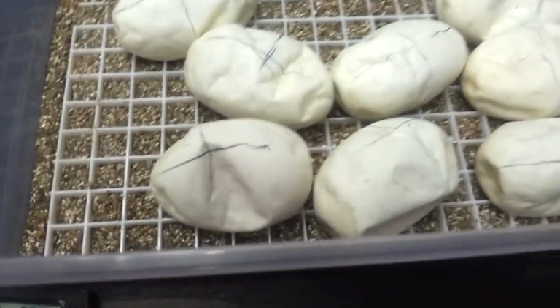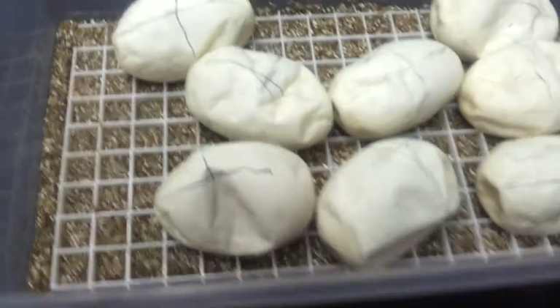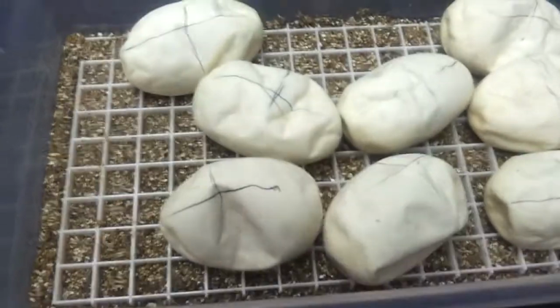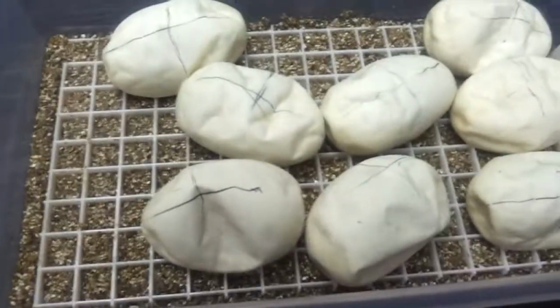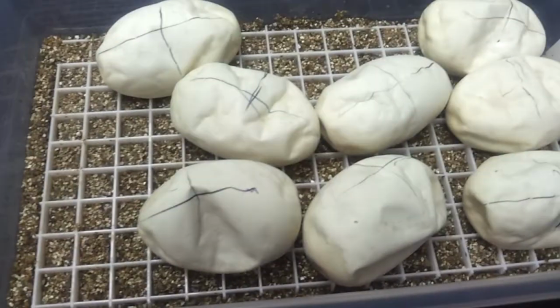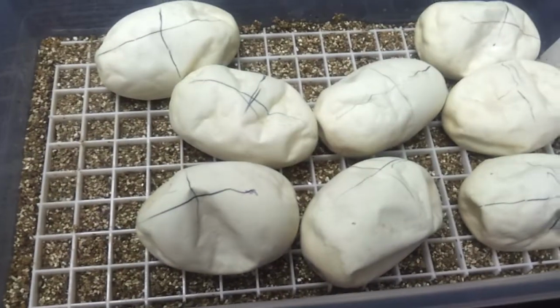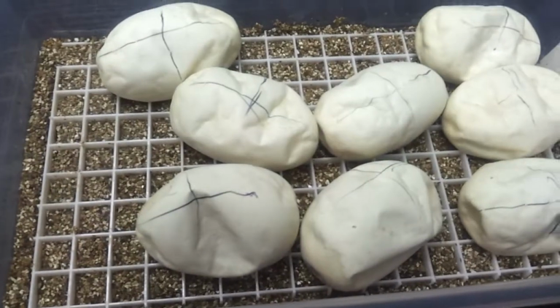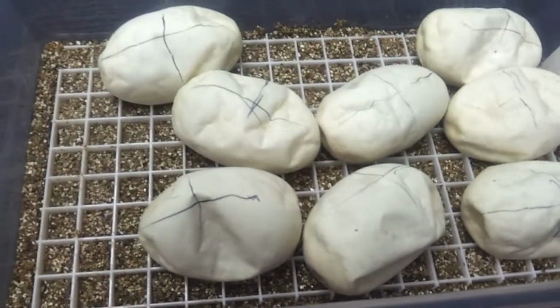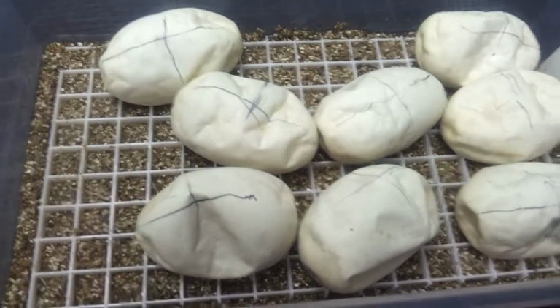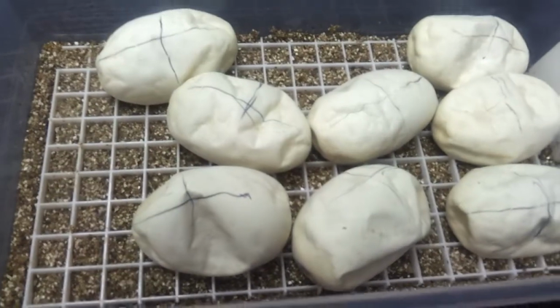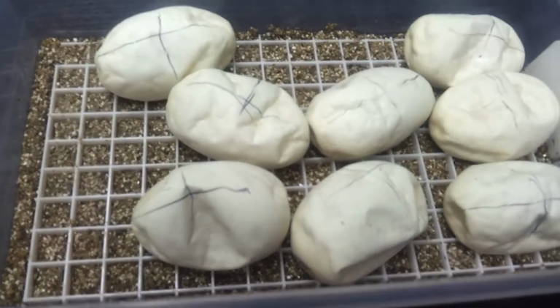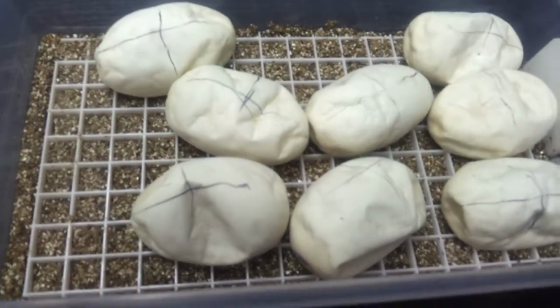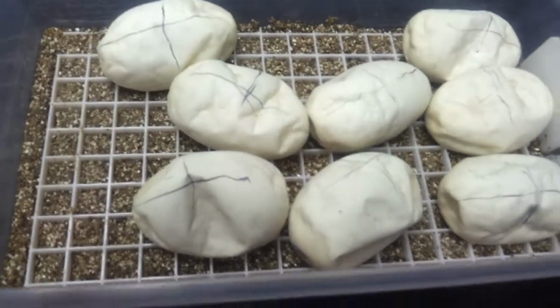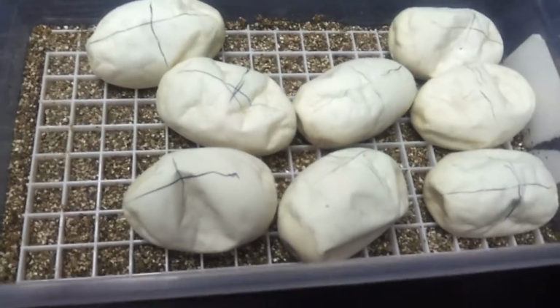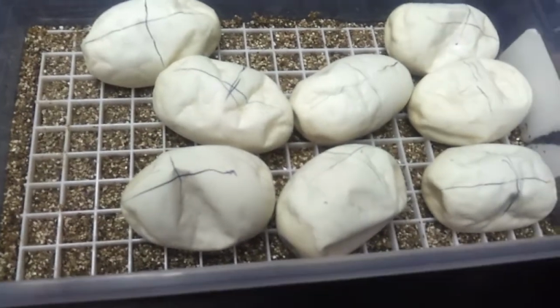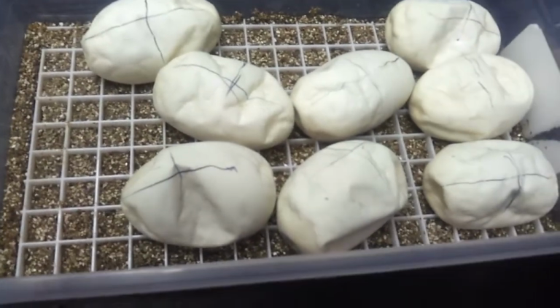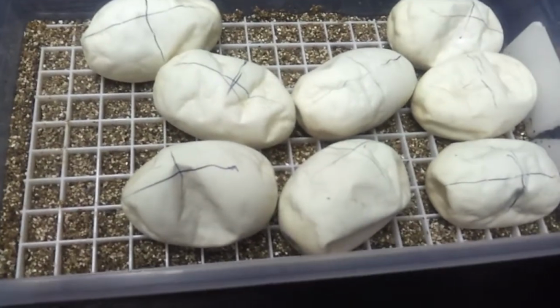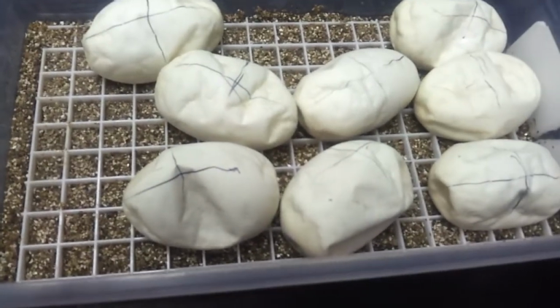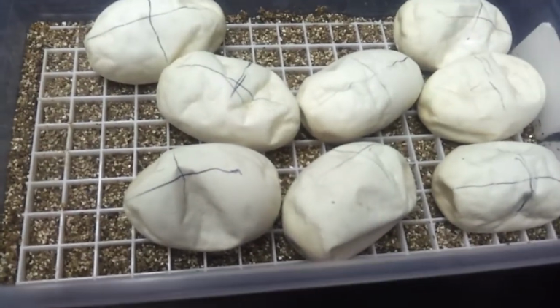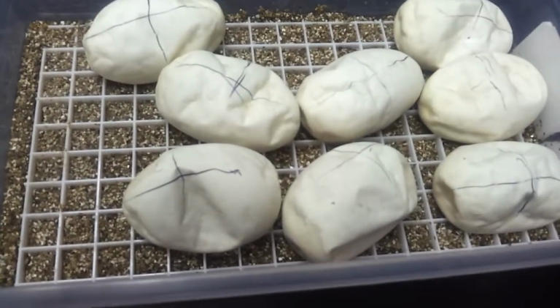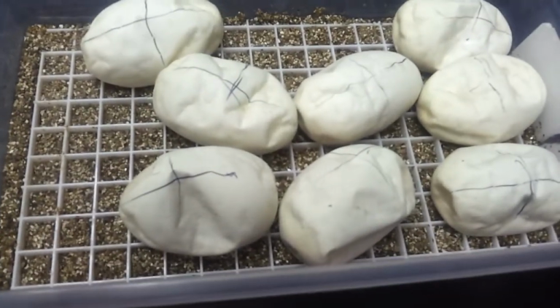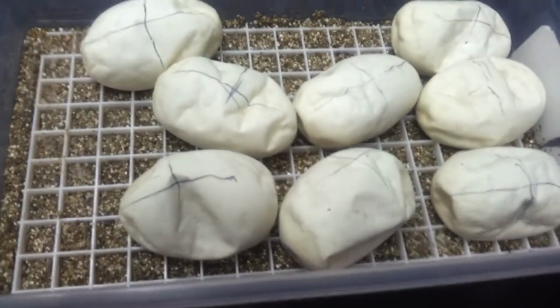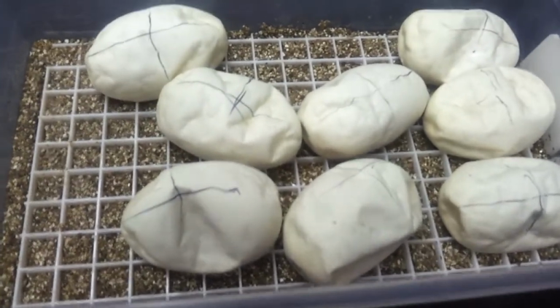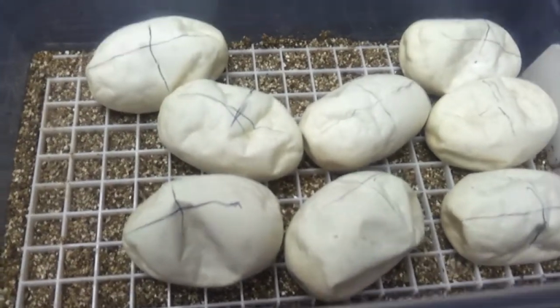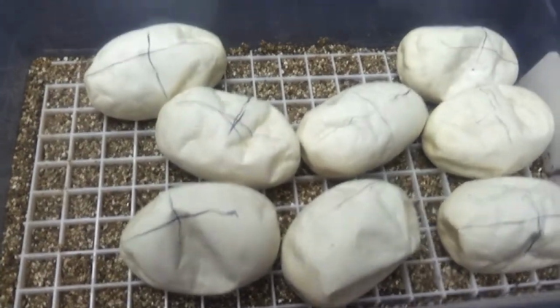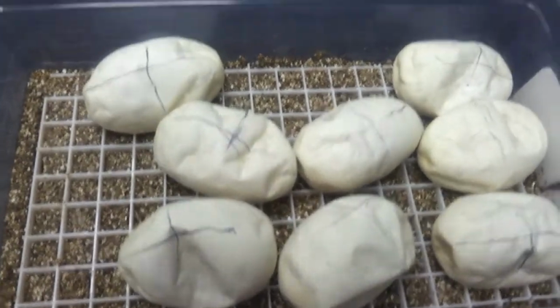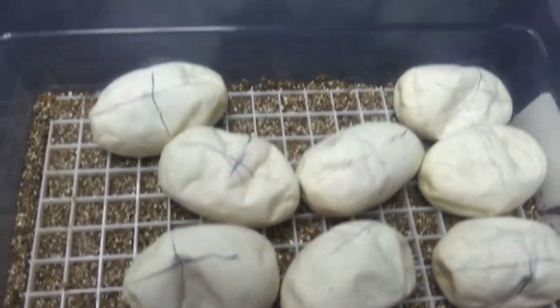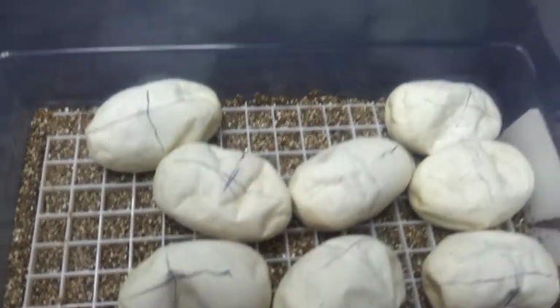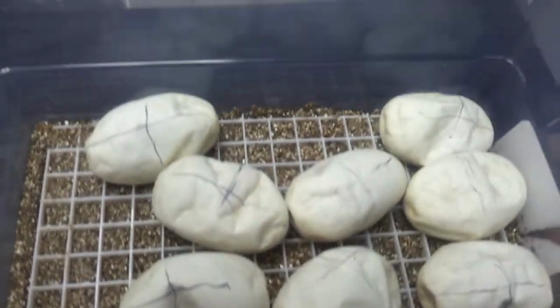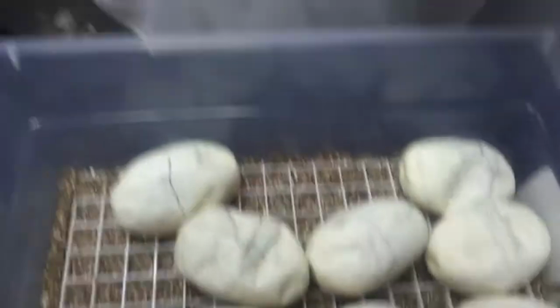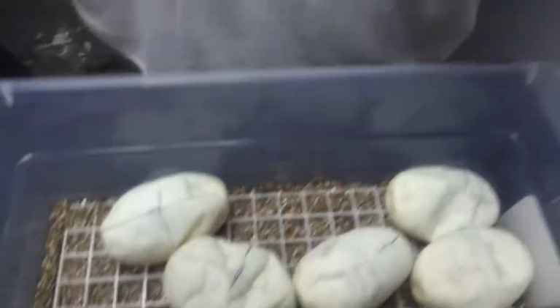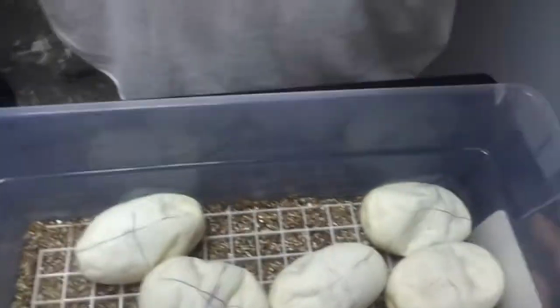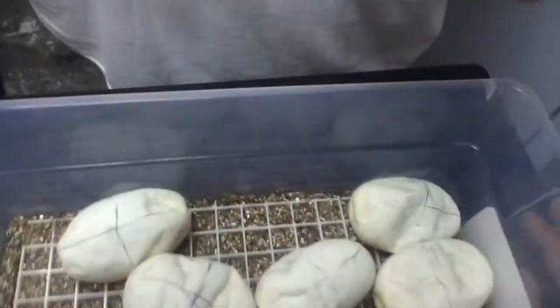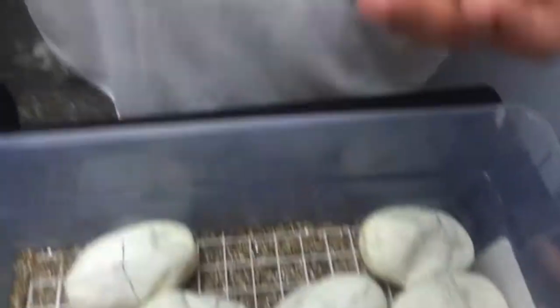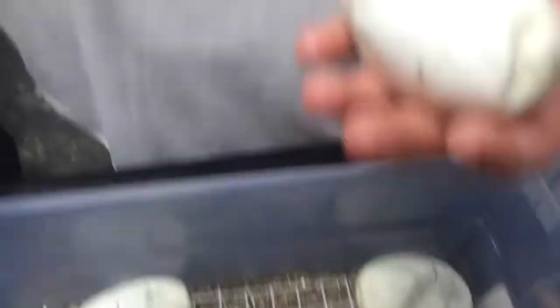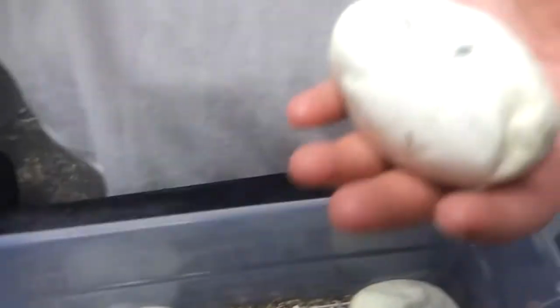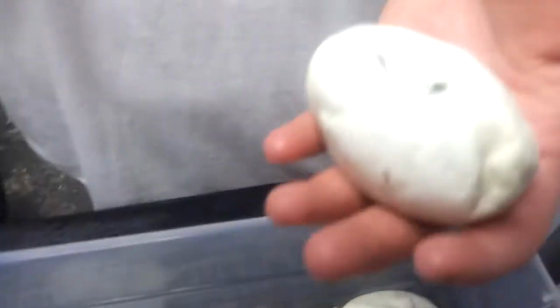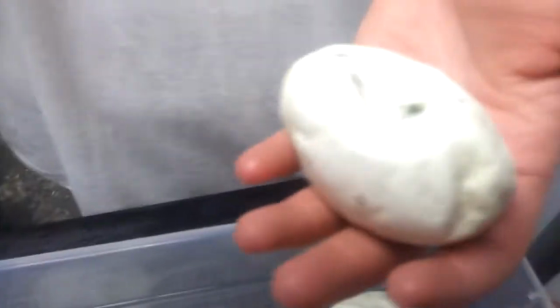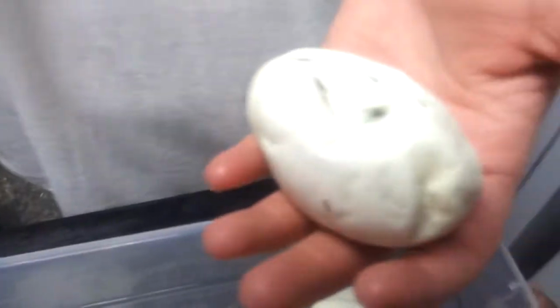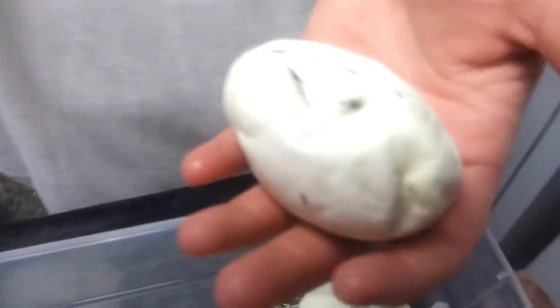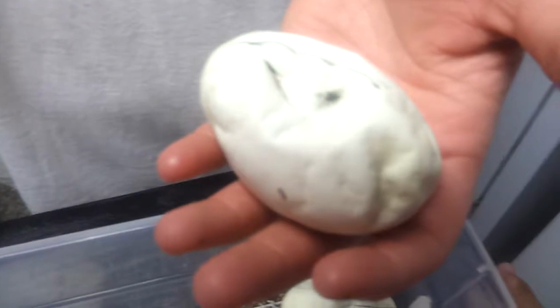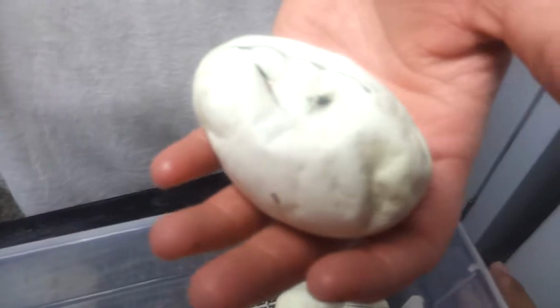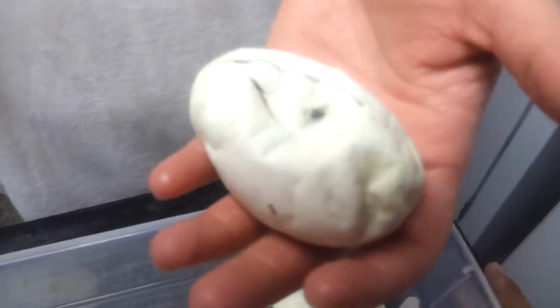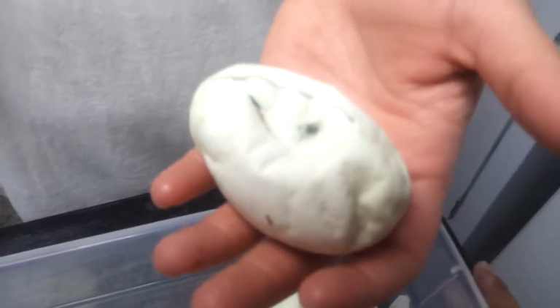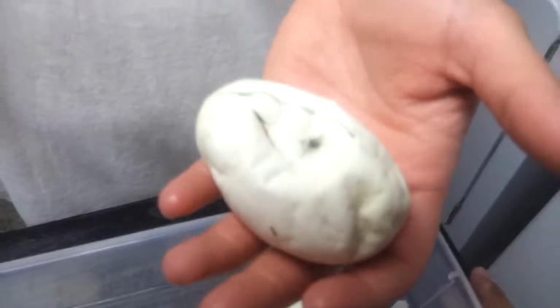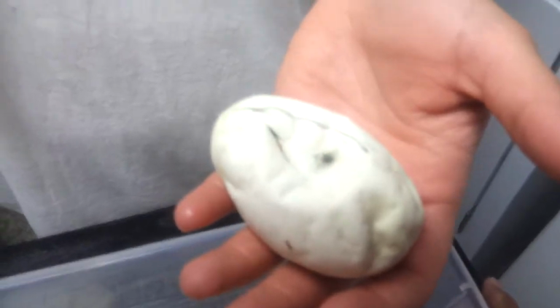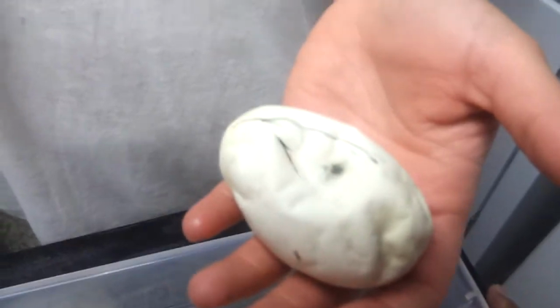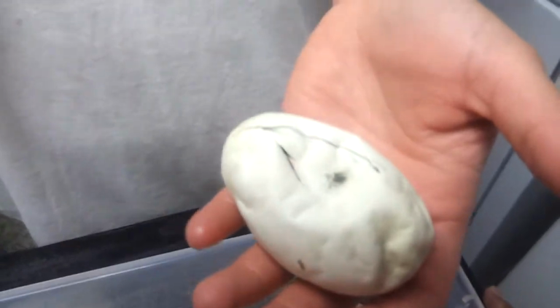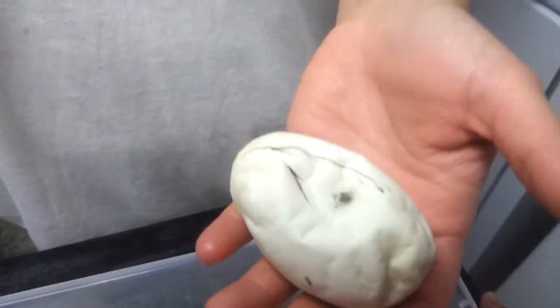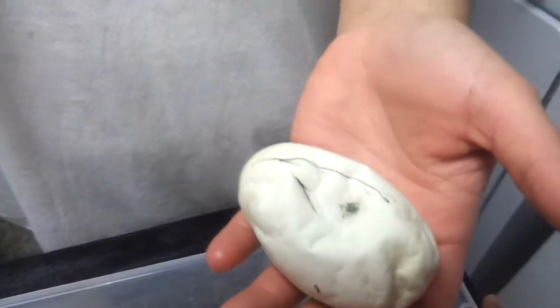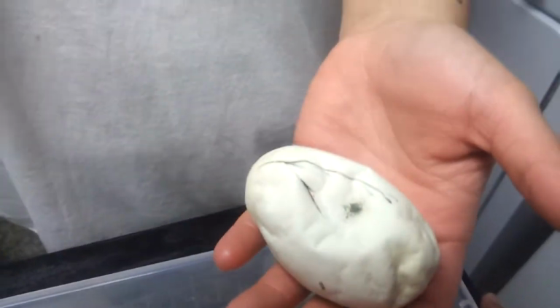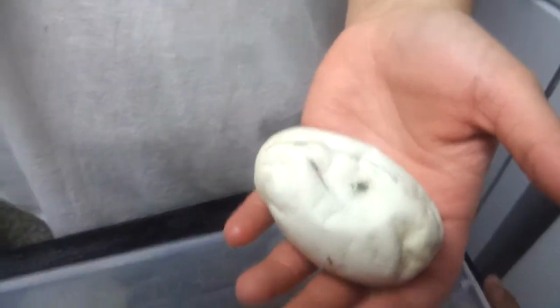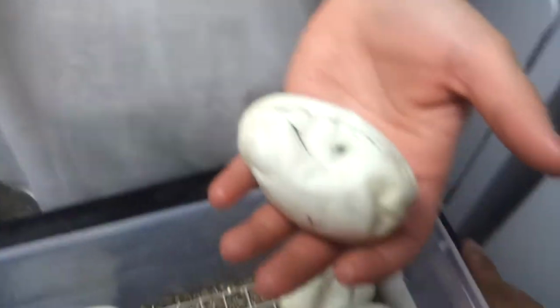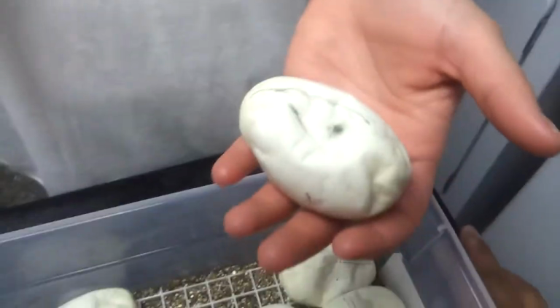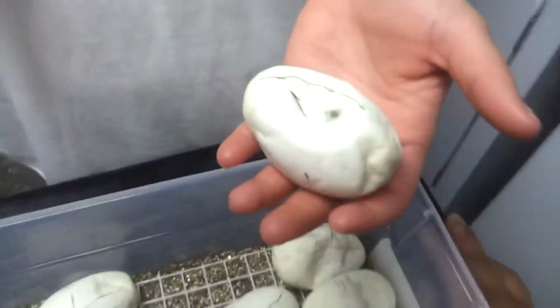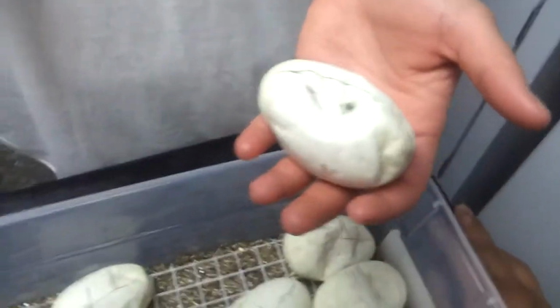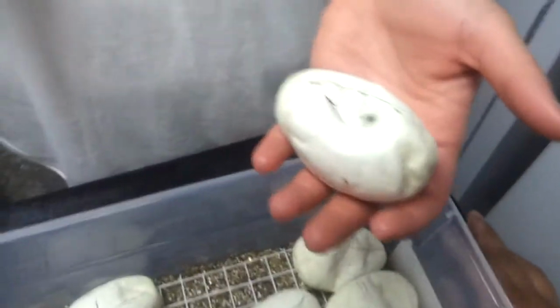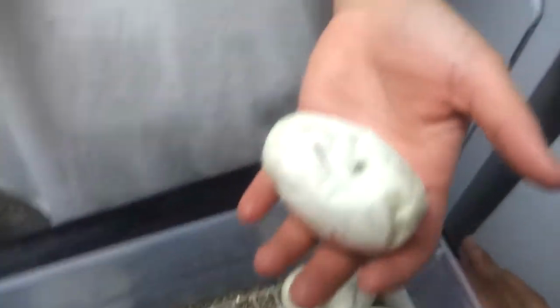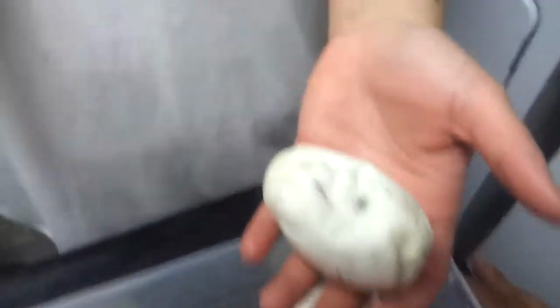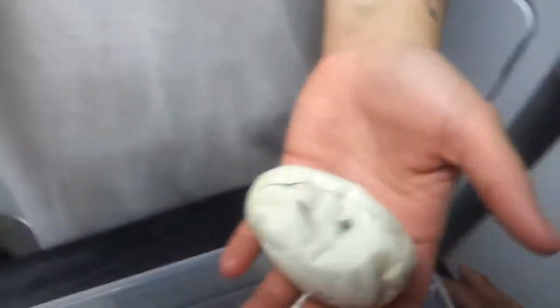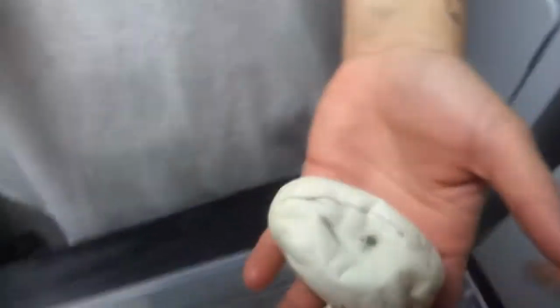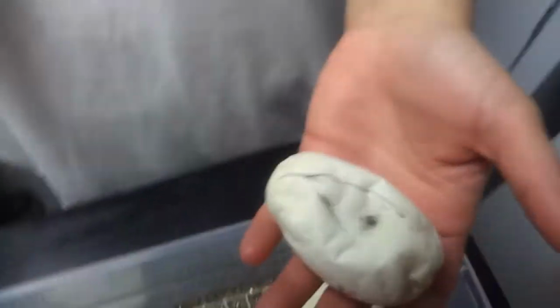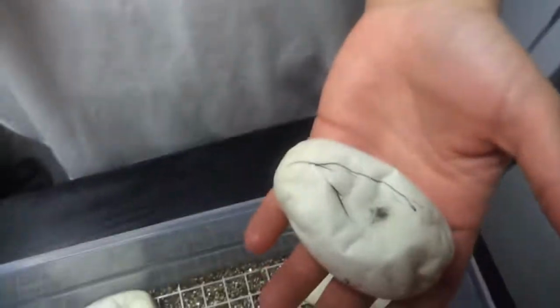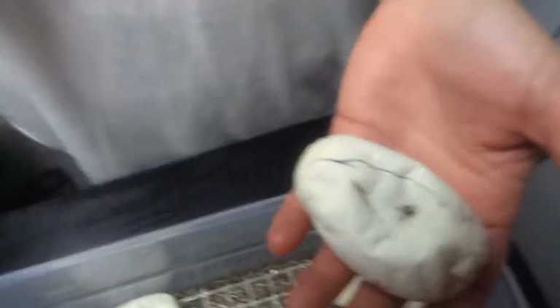Day 55, cutting eggs. Excited. We started one here already. Let's see what we get.